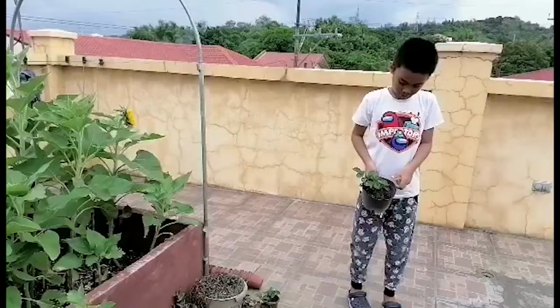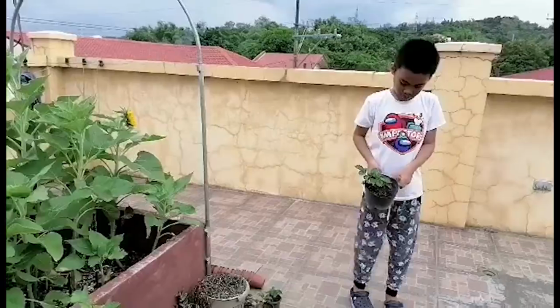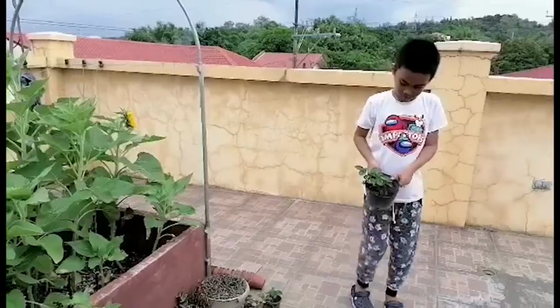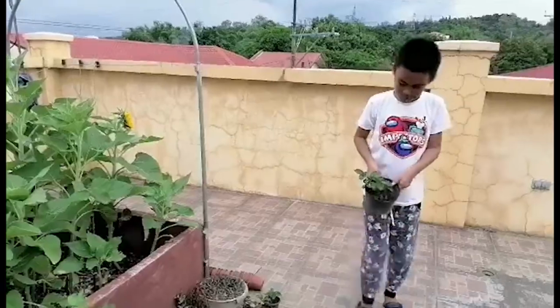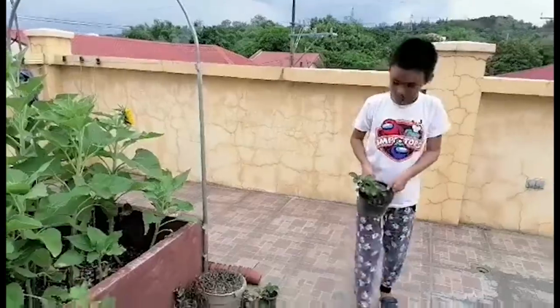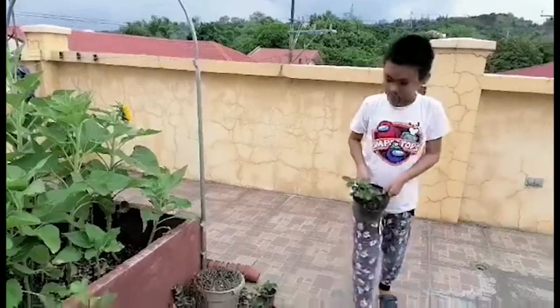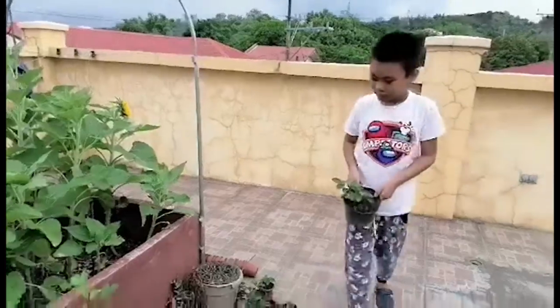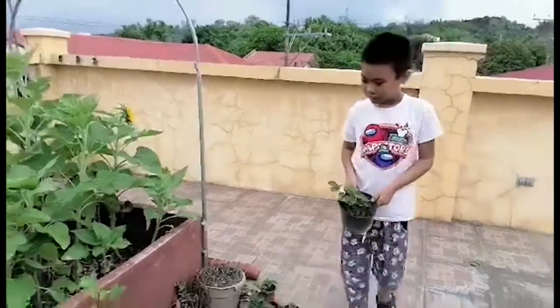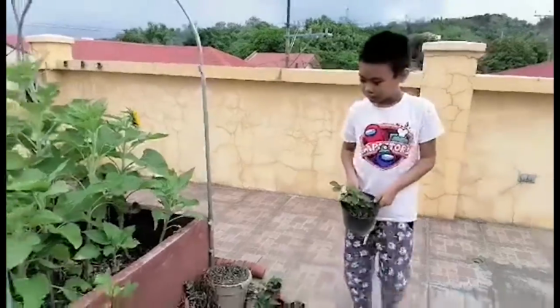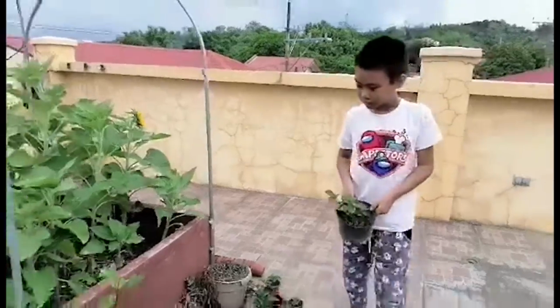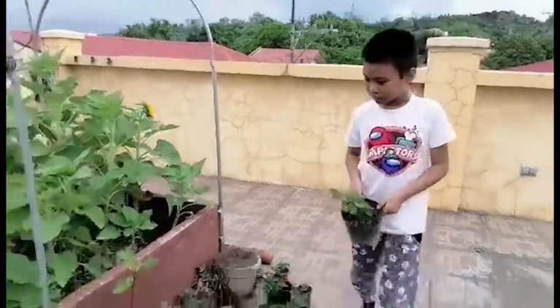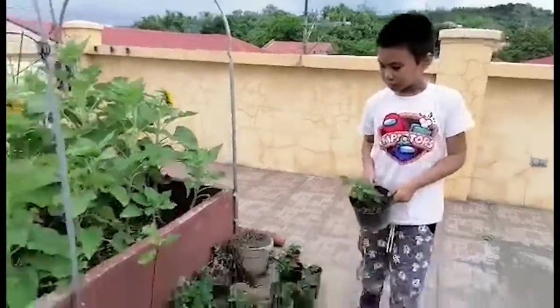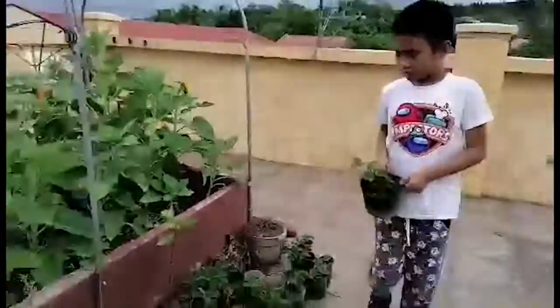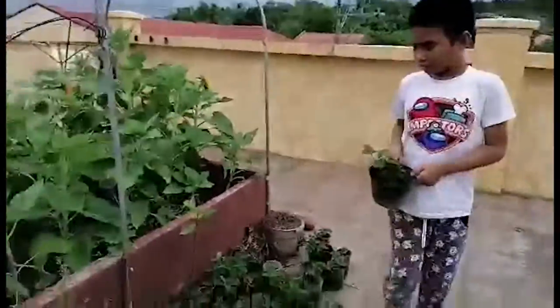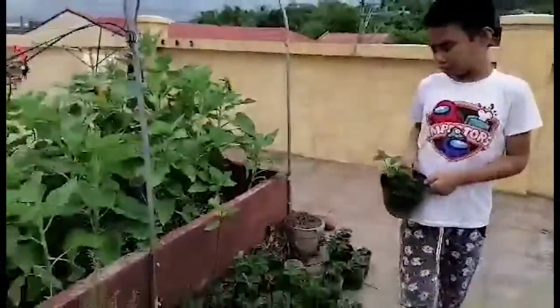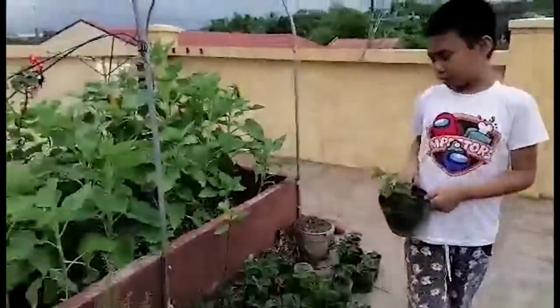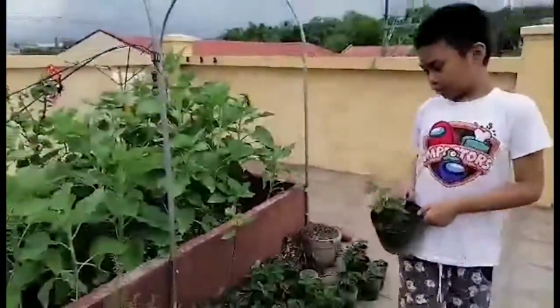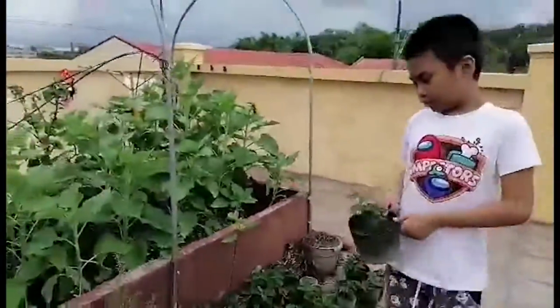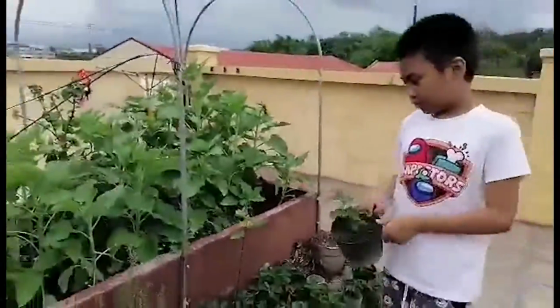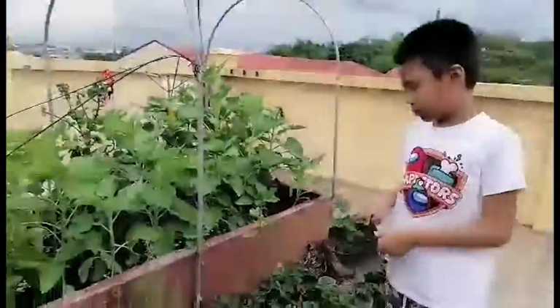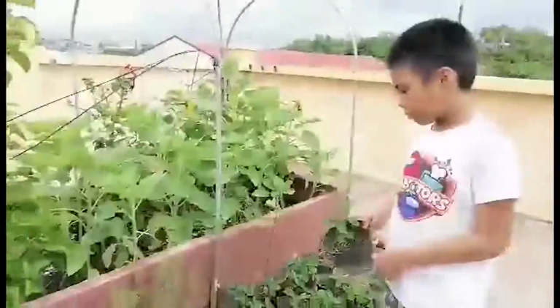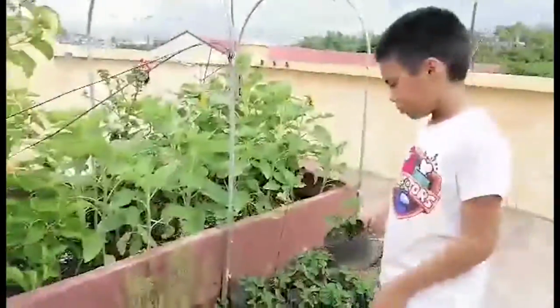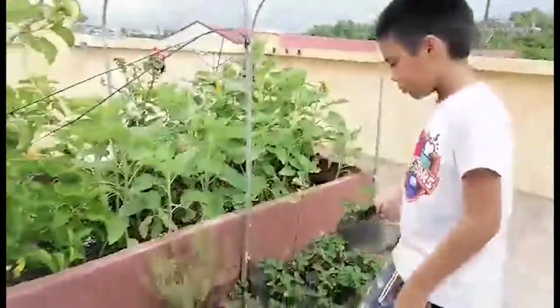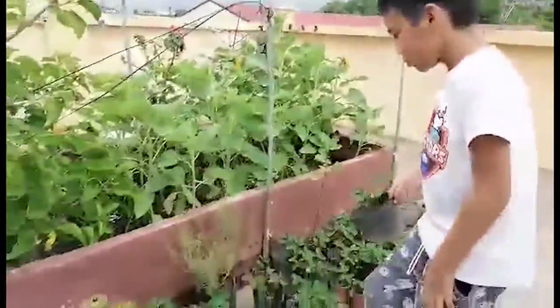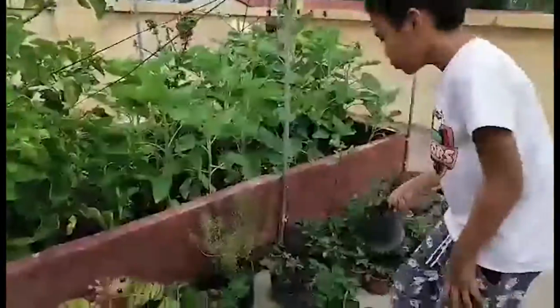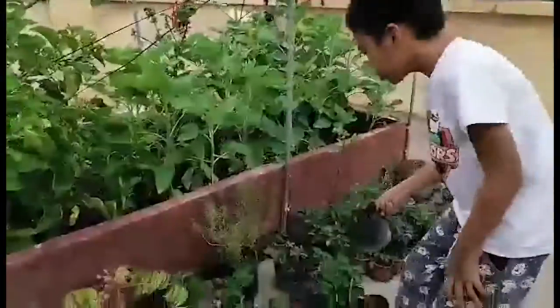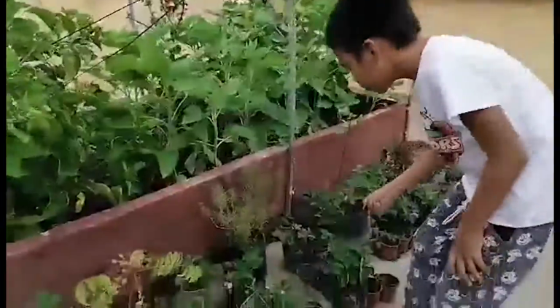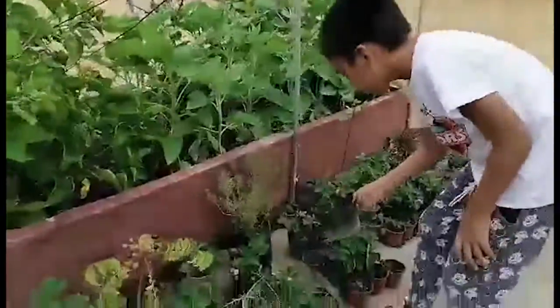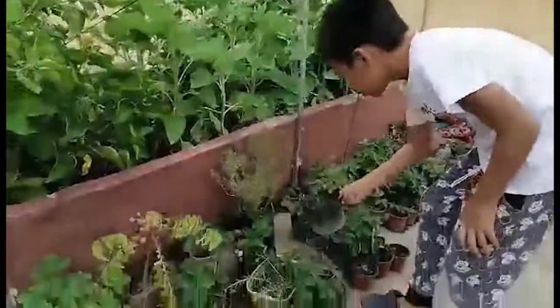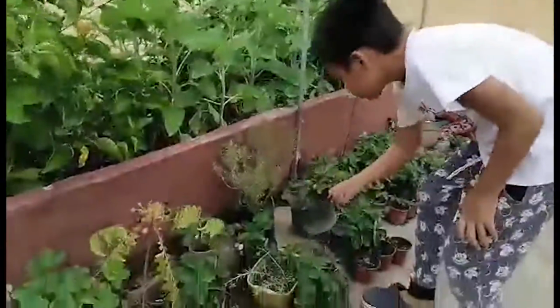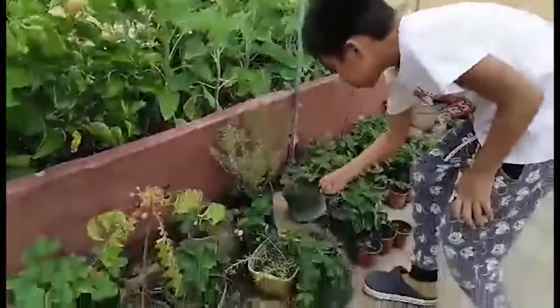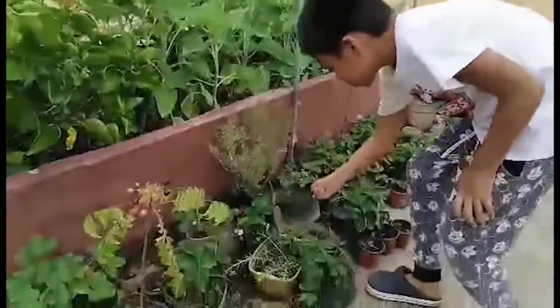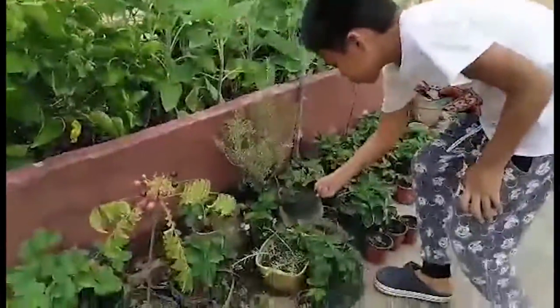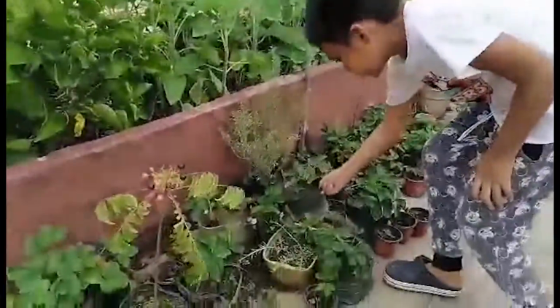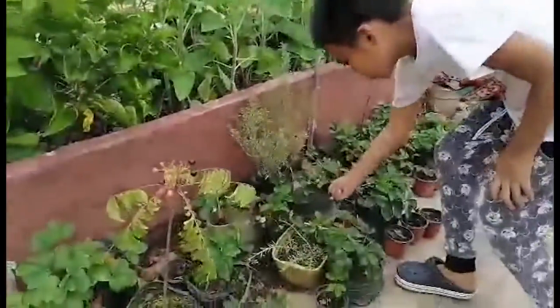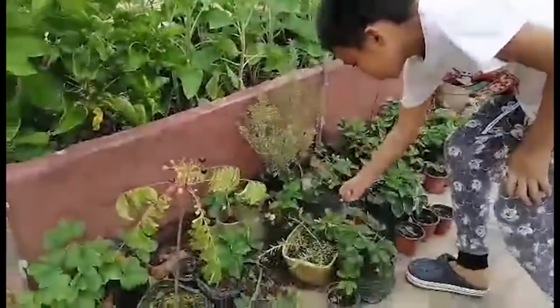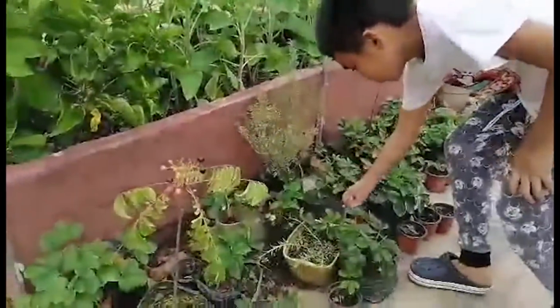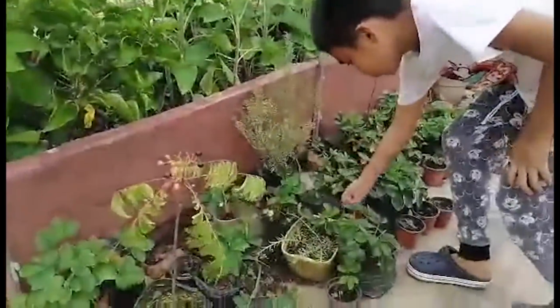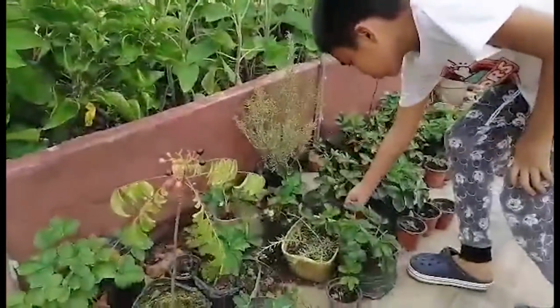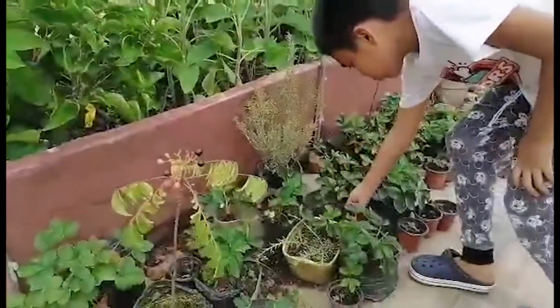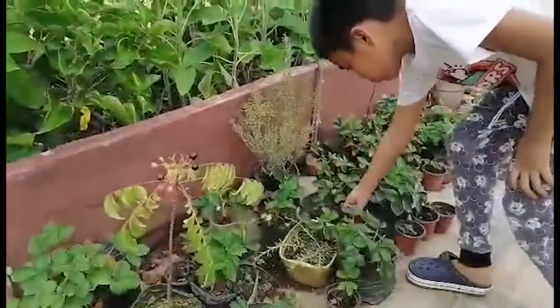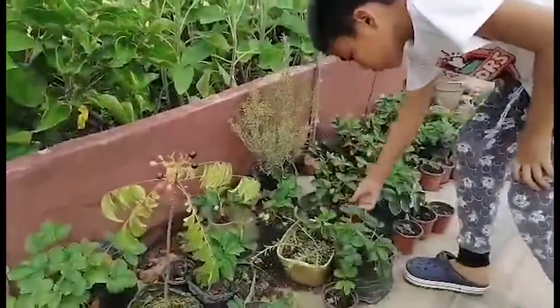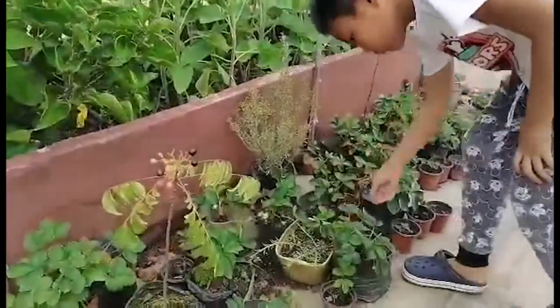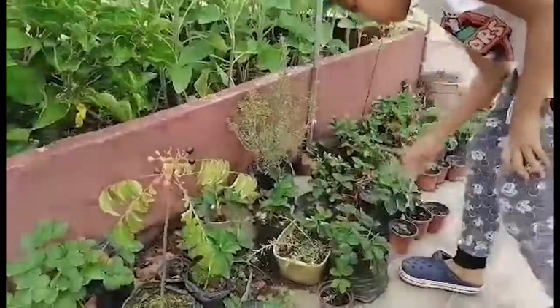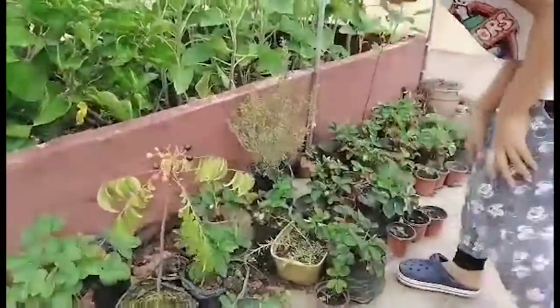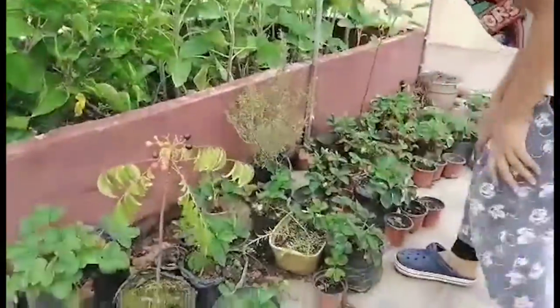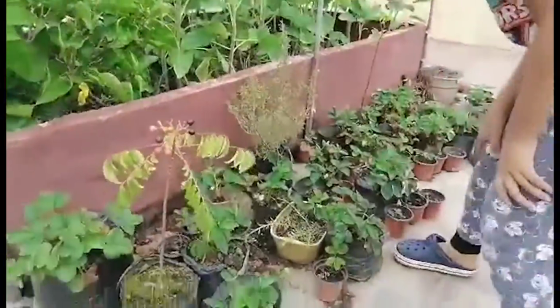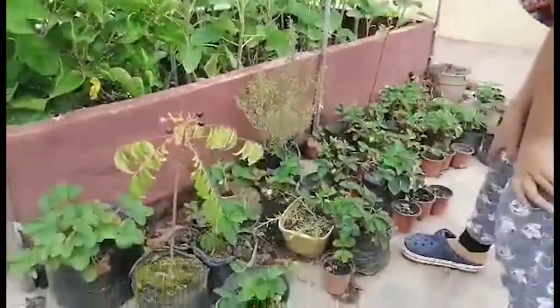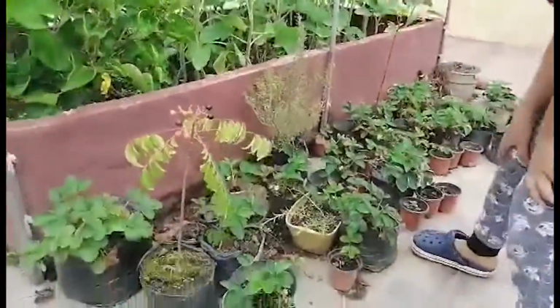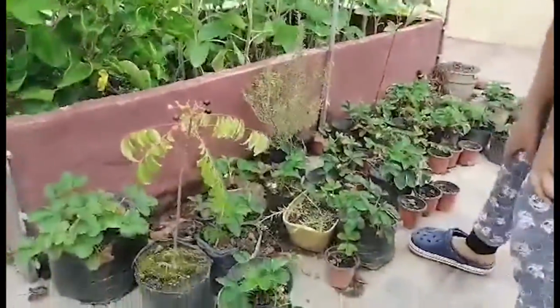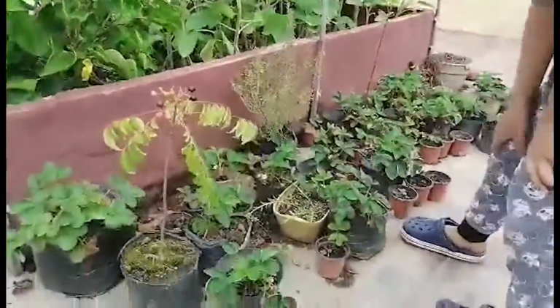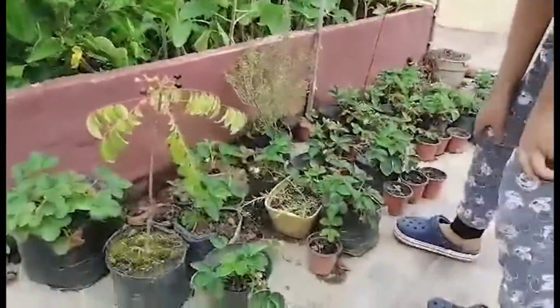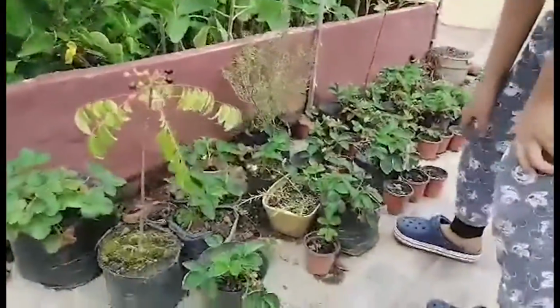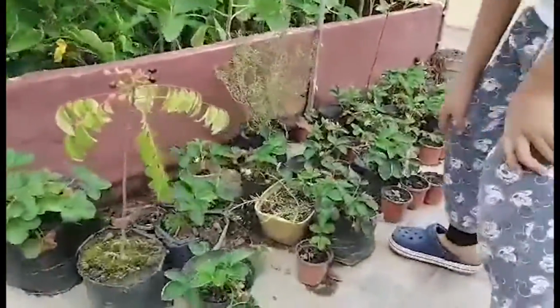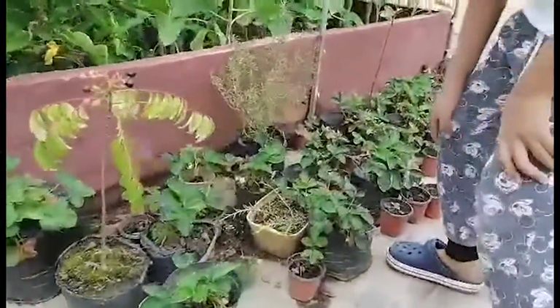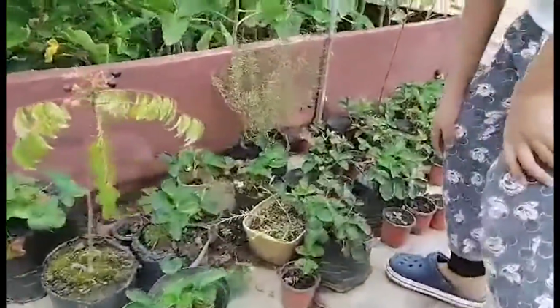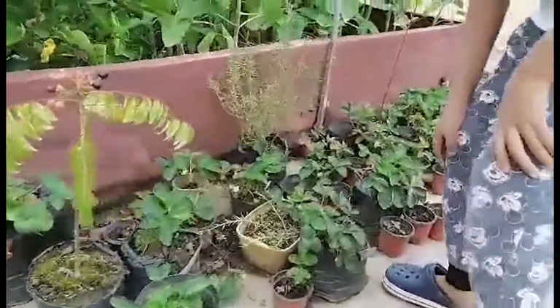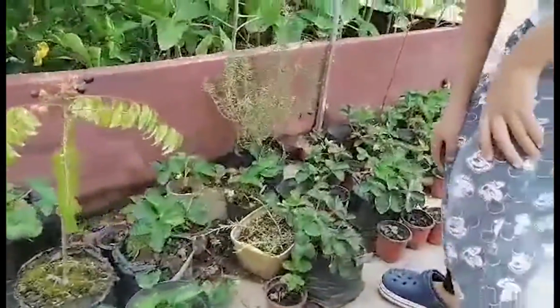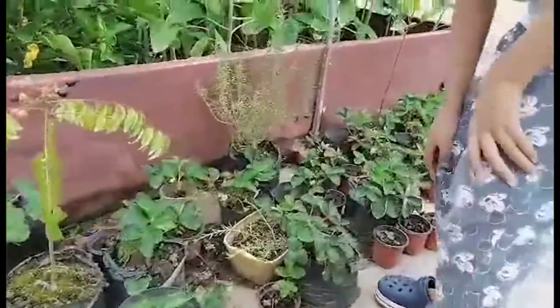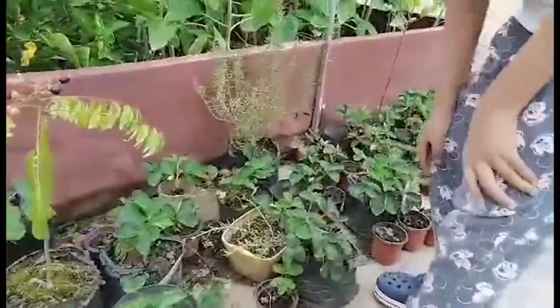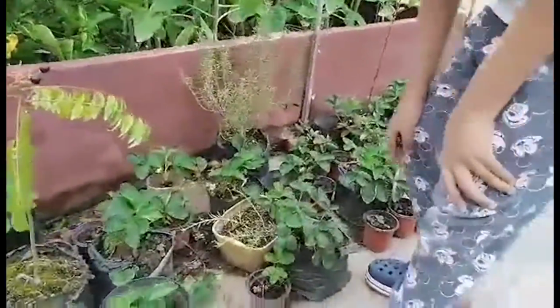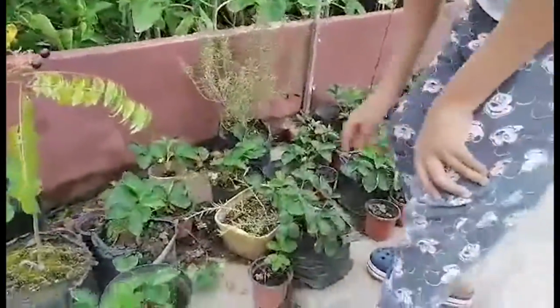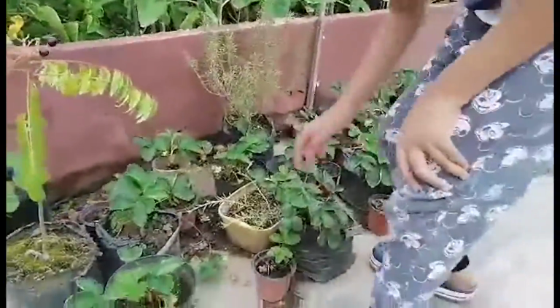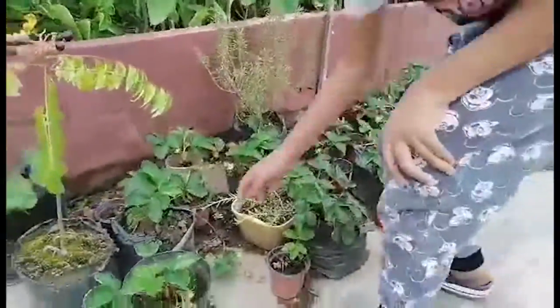Hi, I'm Raphael and I love strawberry fruit. We have plenty of strawberry plants at our roof deck.